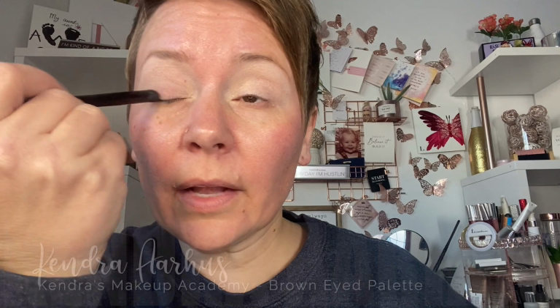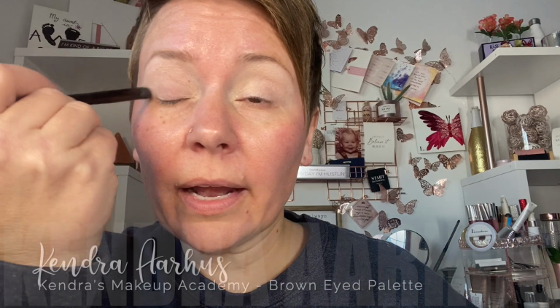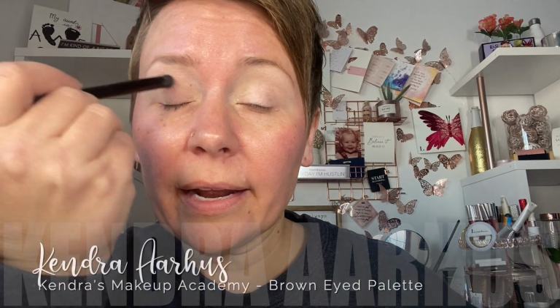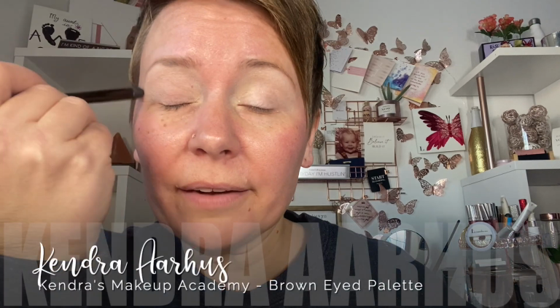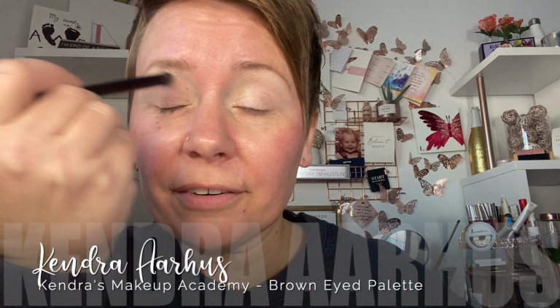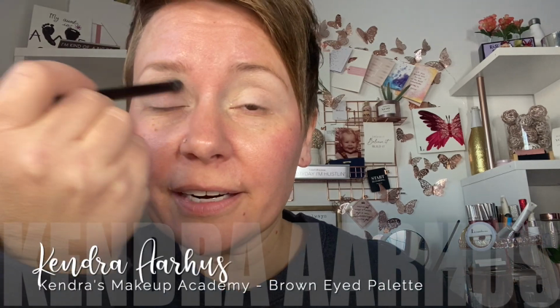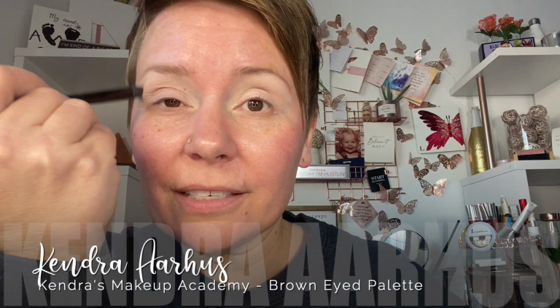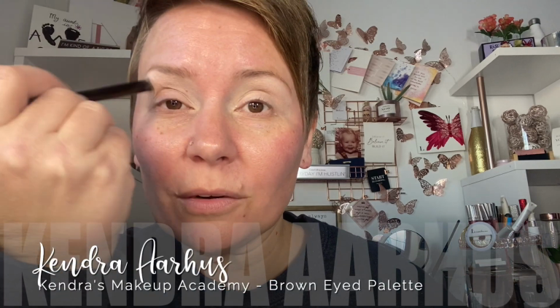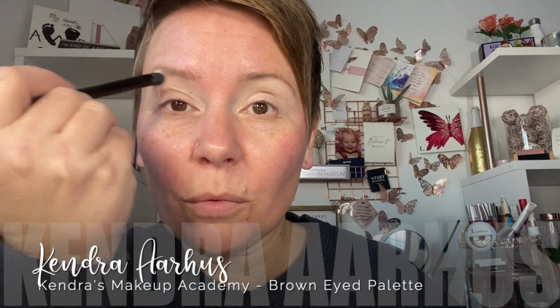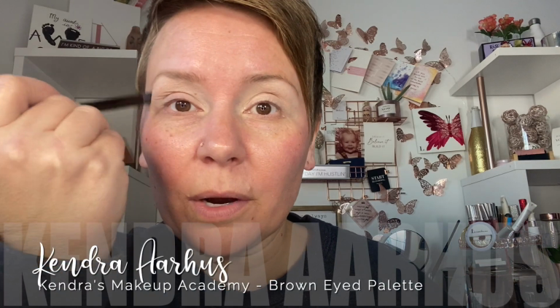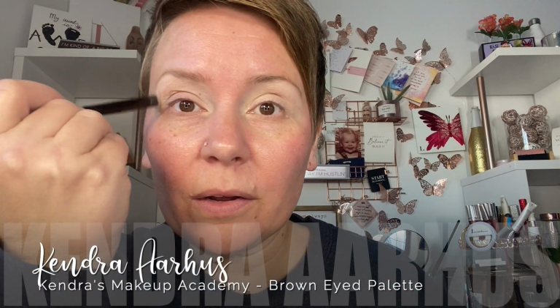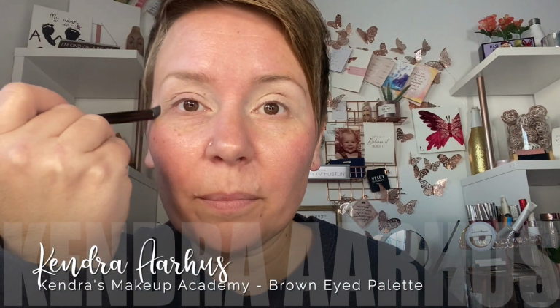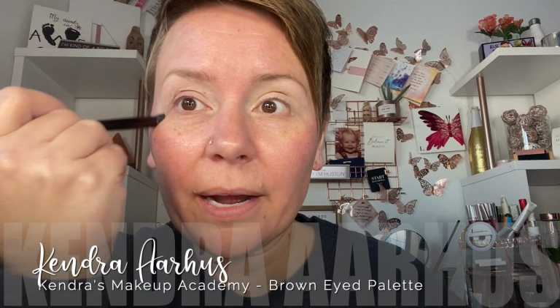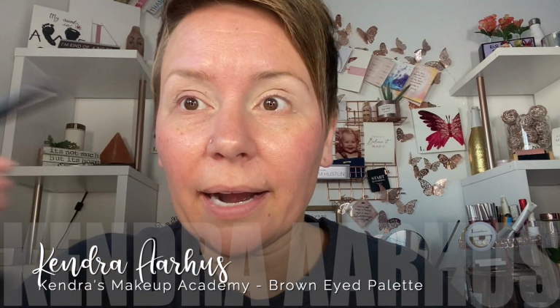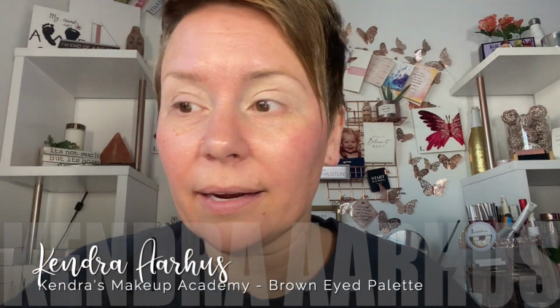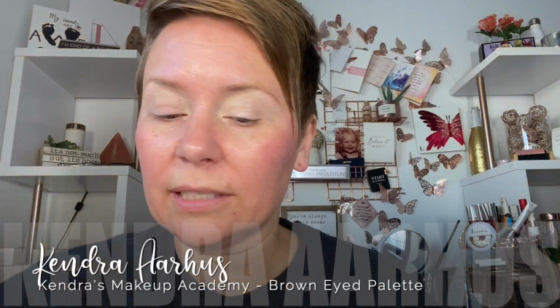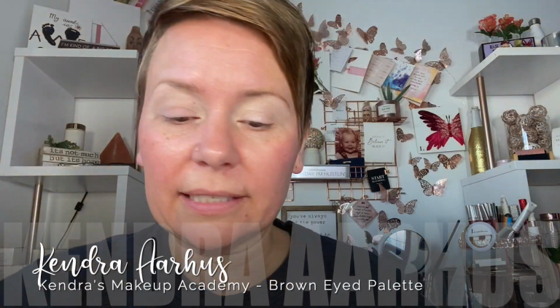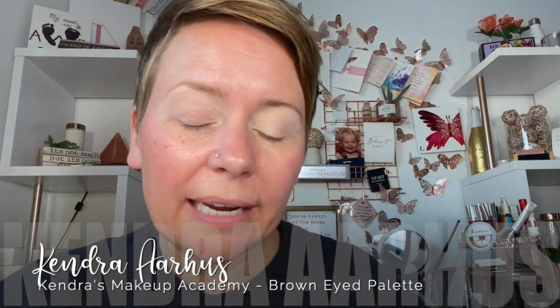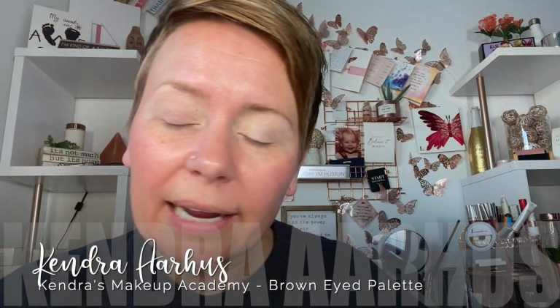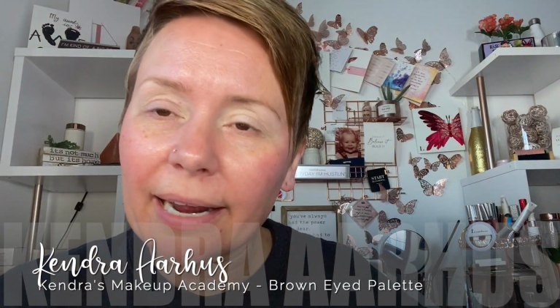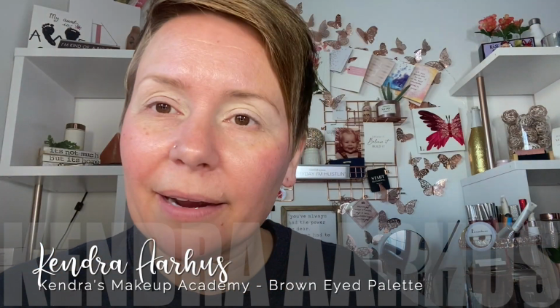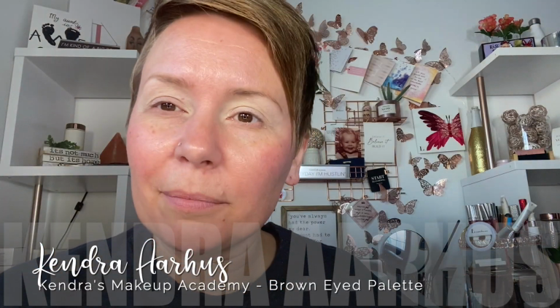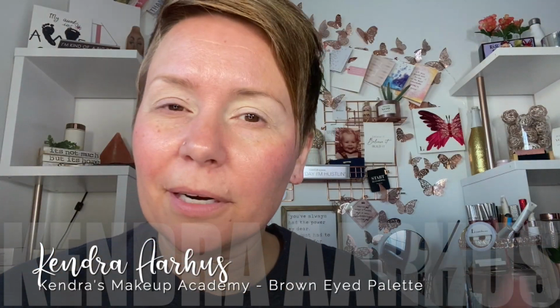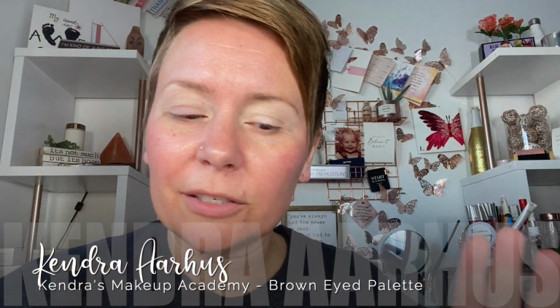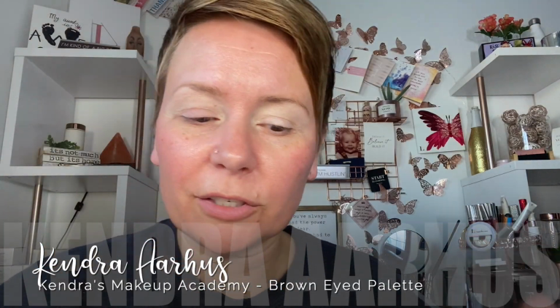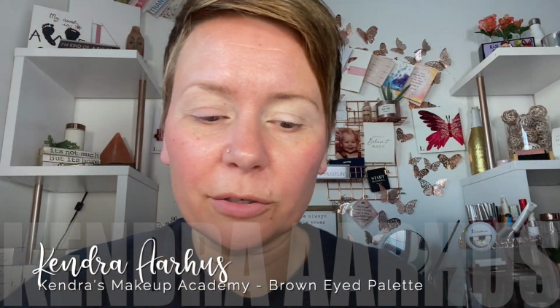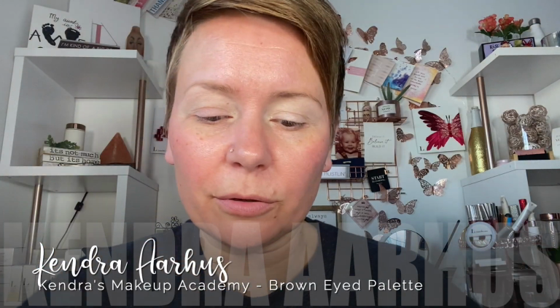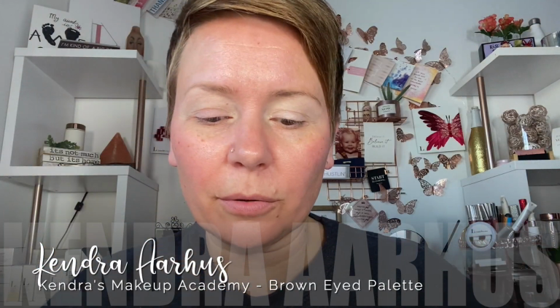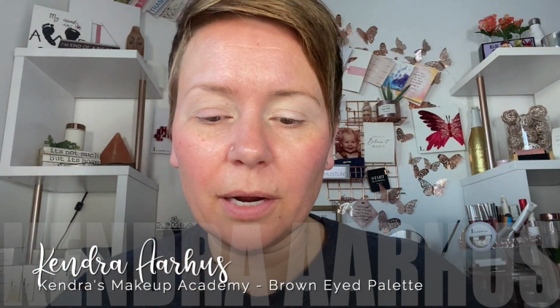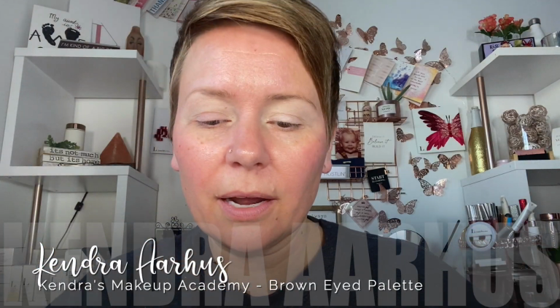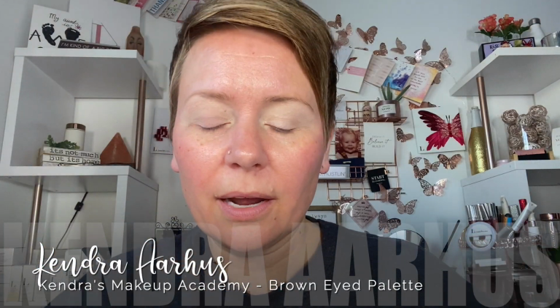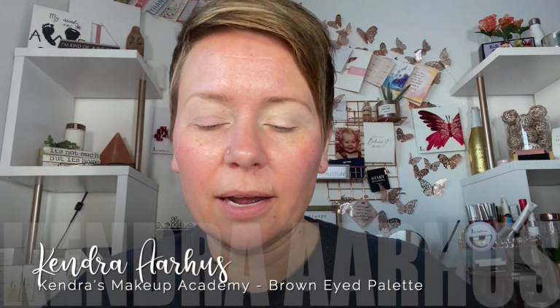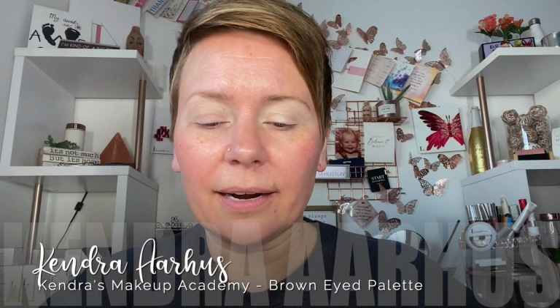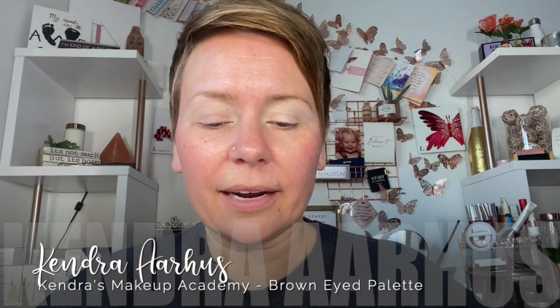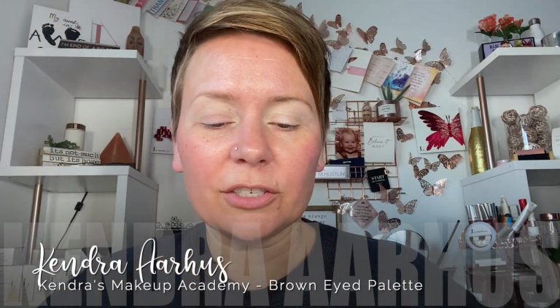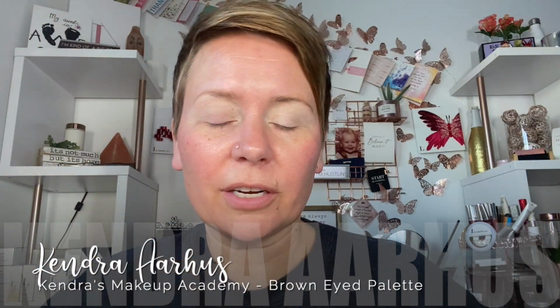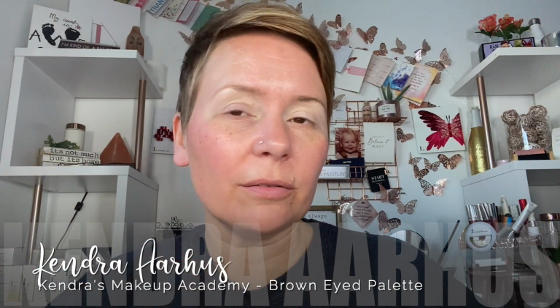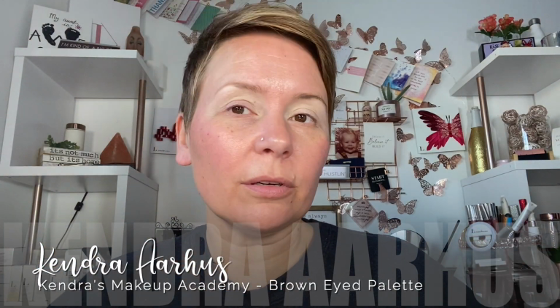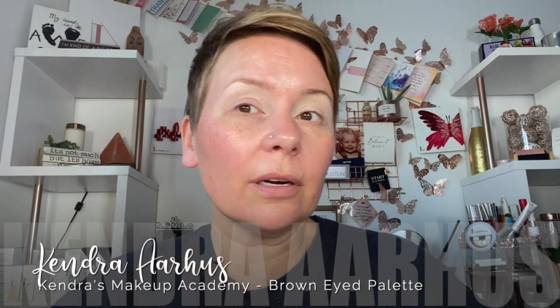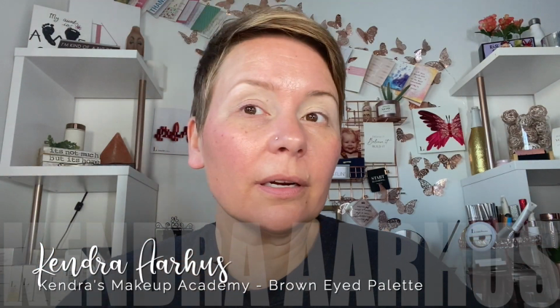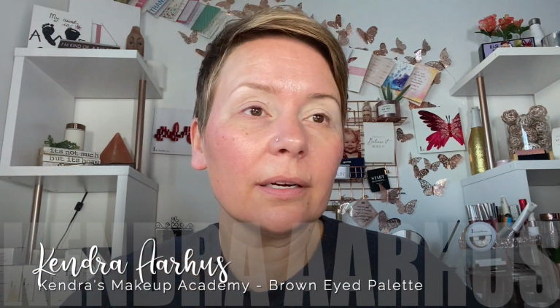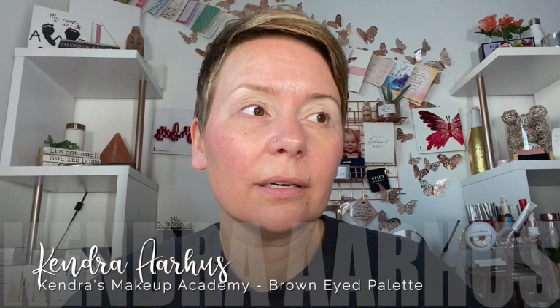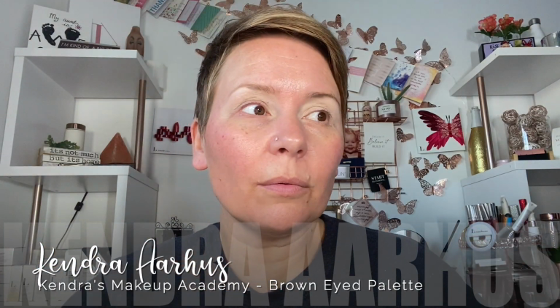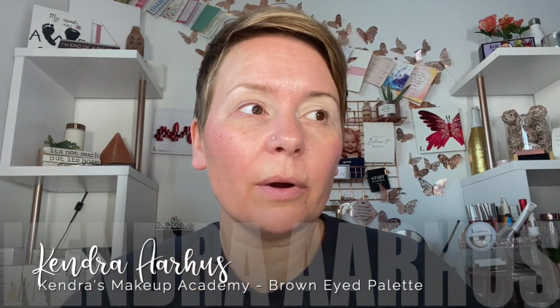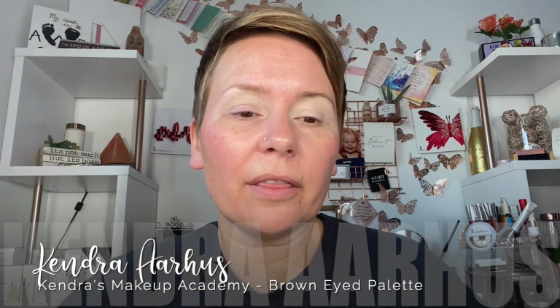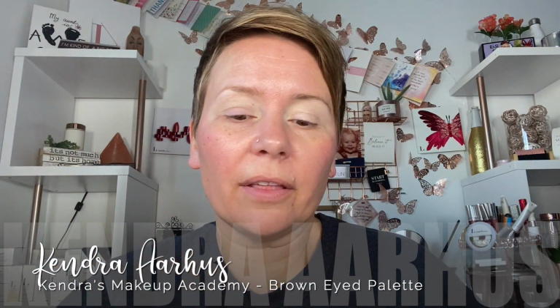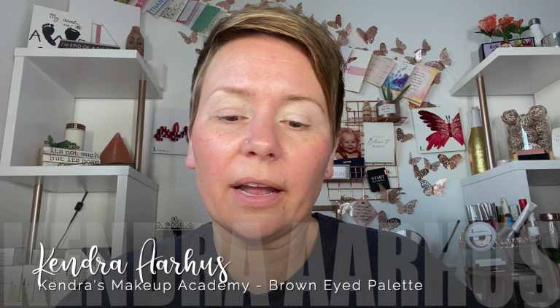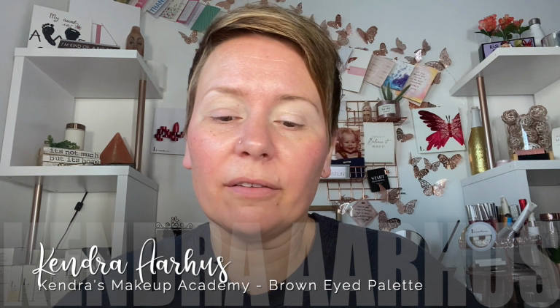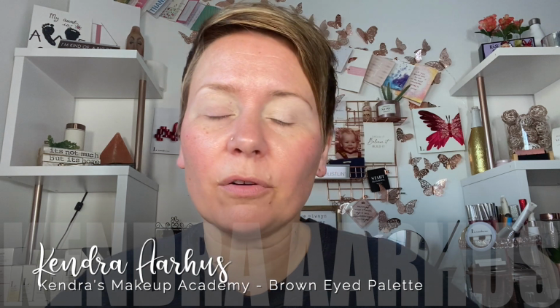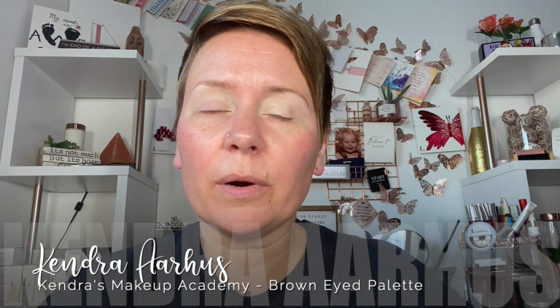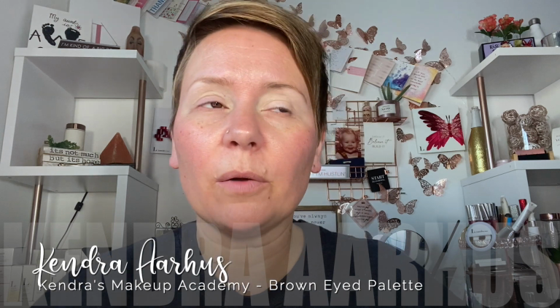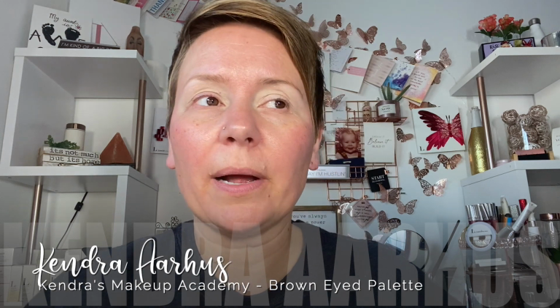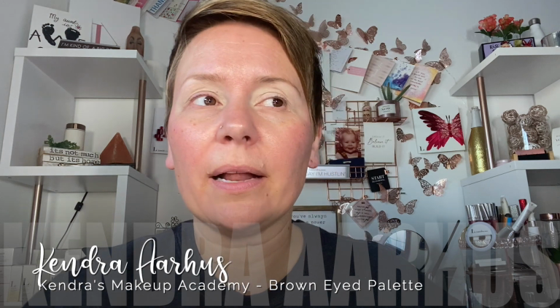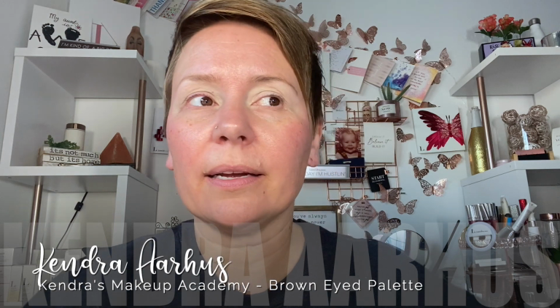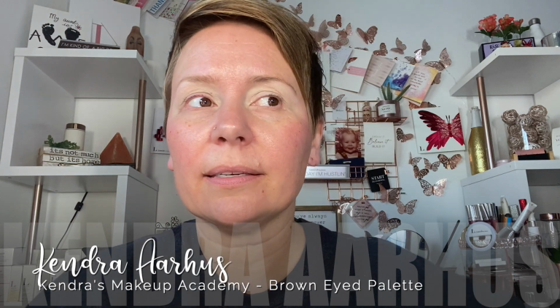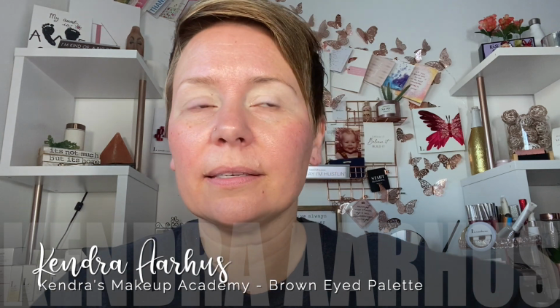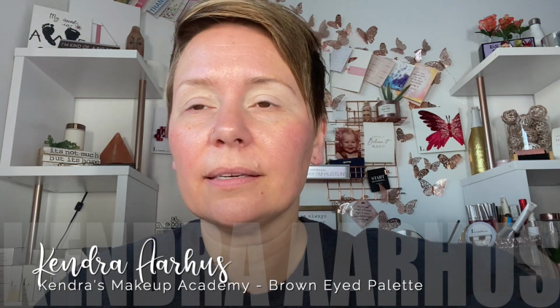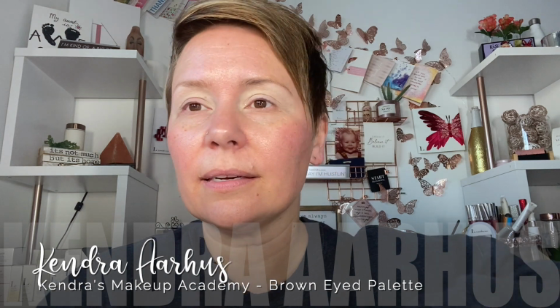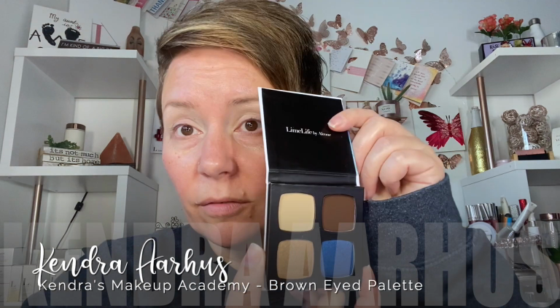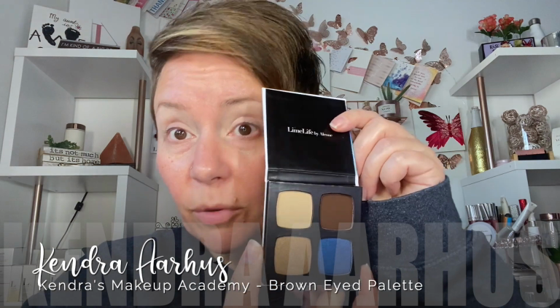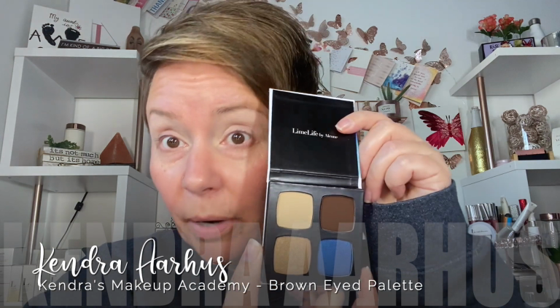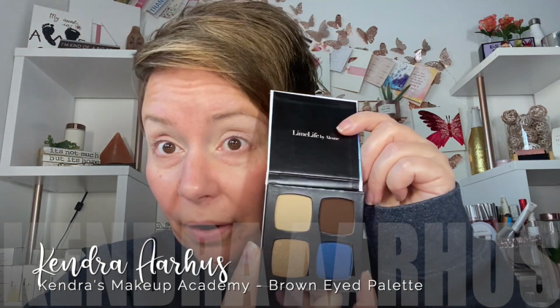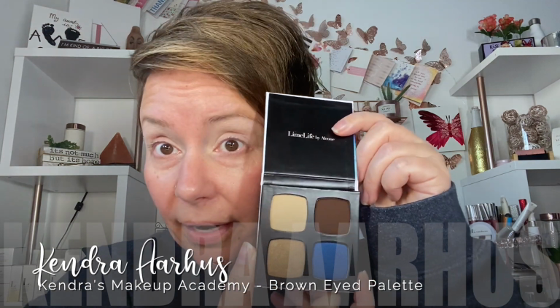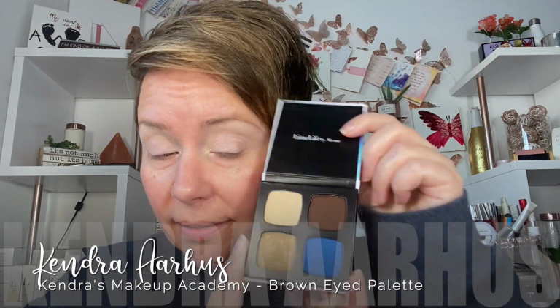Hey friends, welcome back. Today I'm gonna do an eyeshadow look with a four-pan palette for brown eyes.